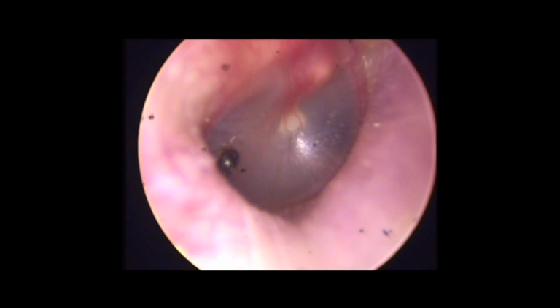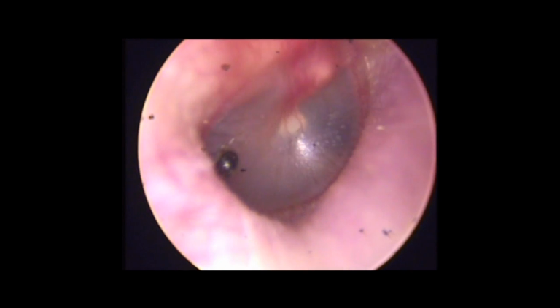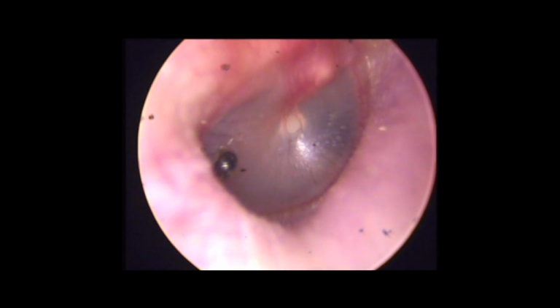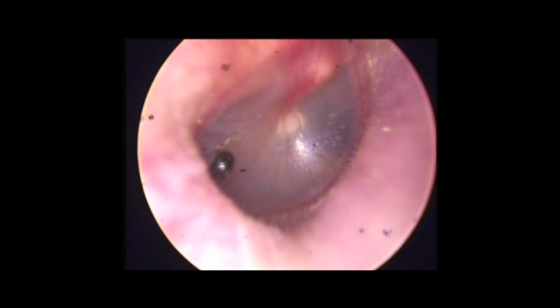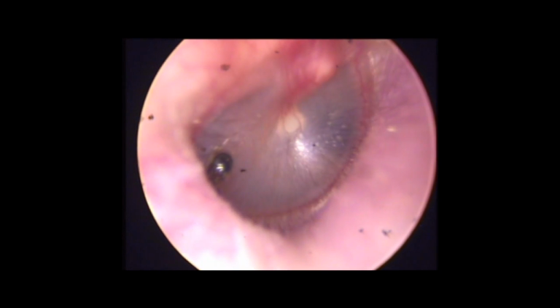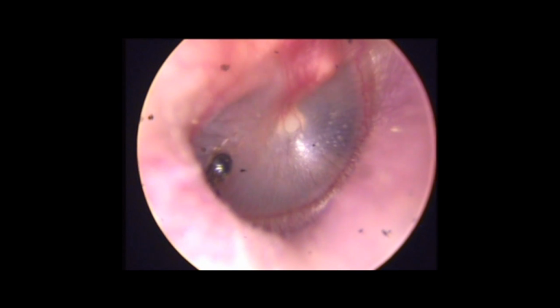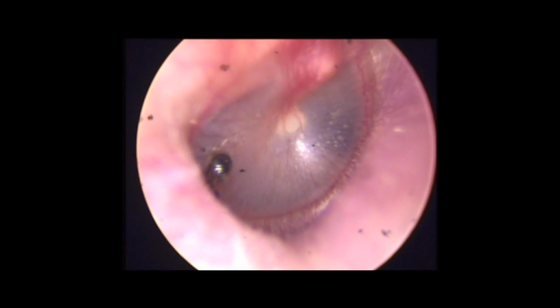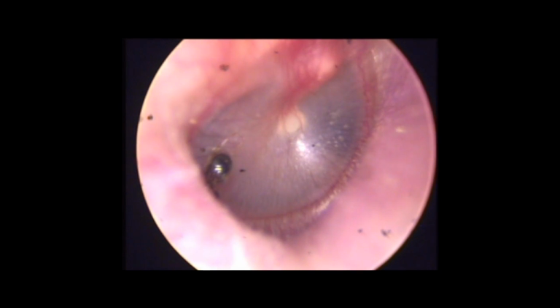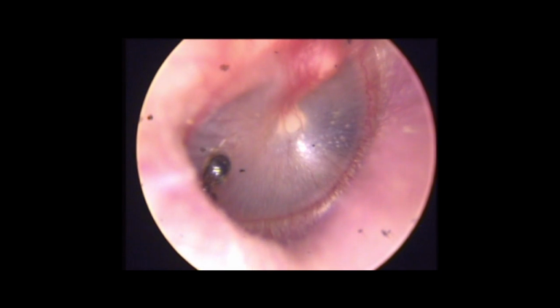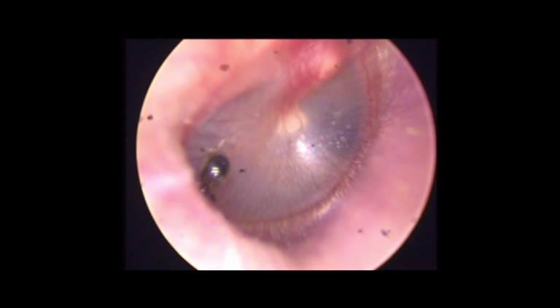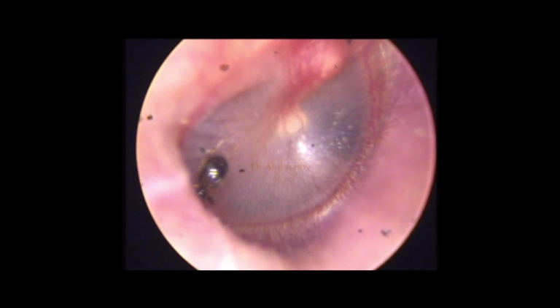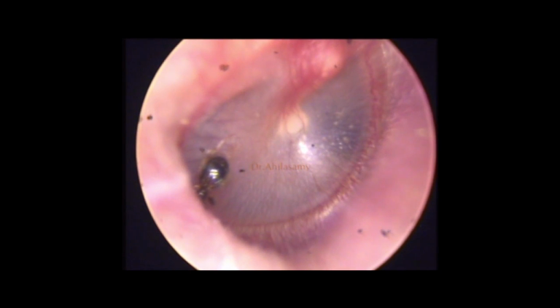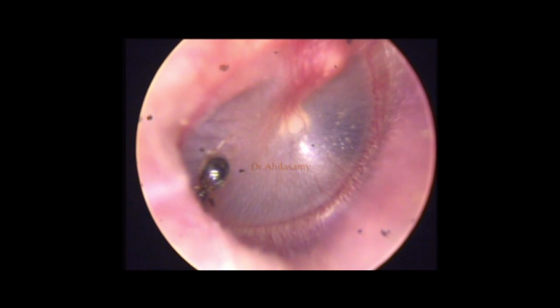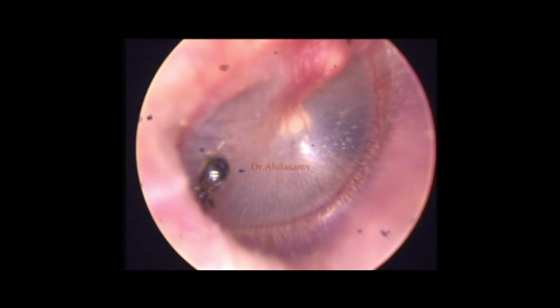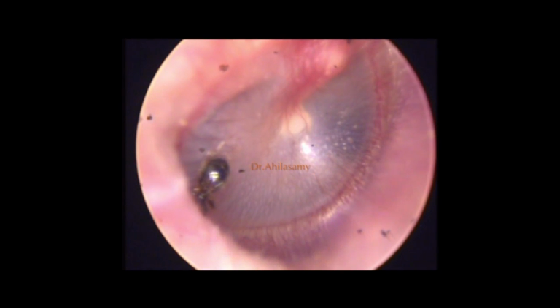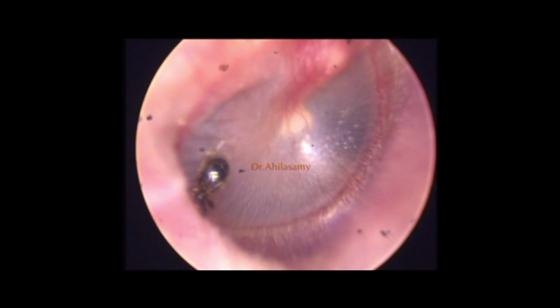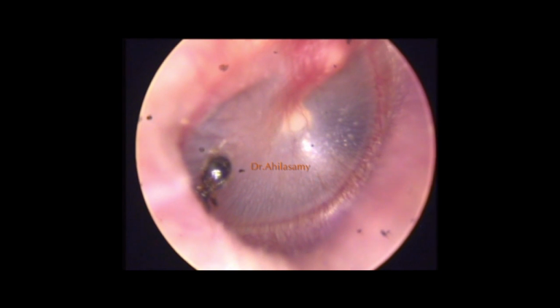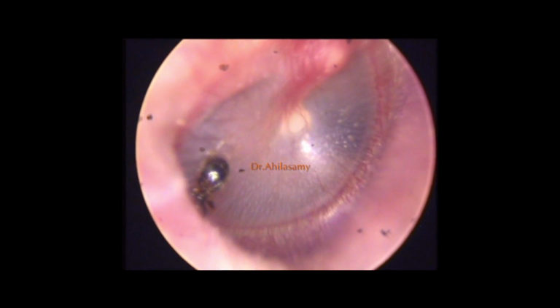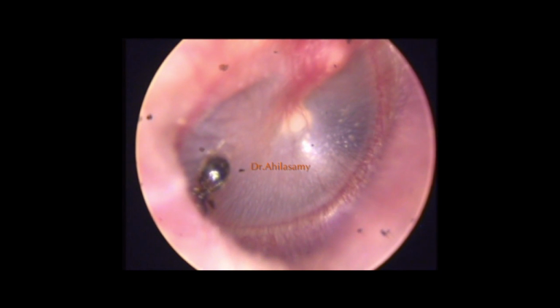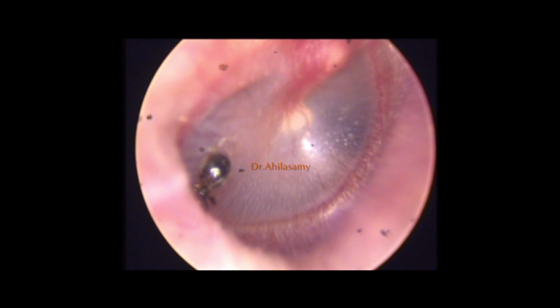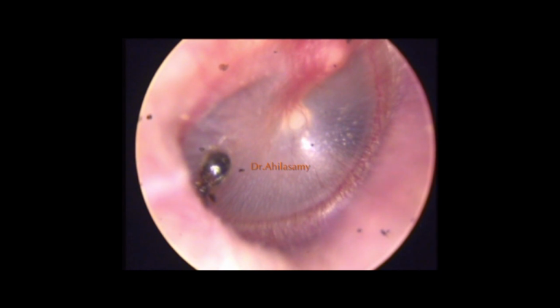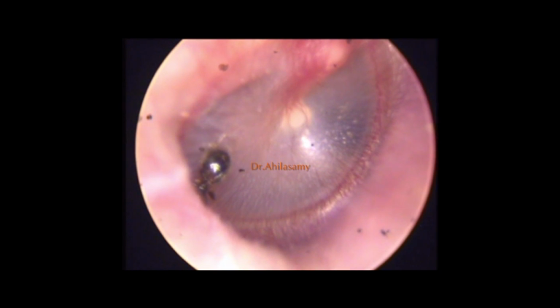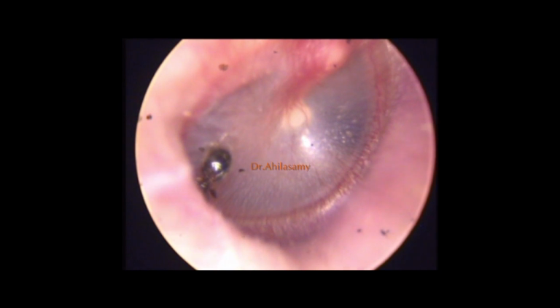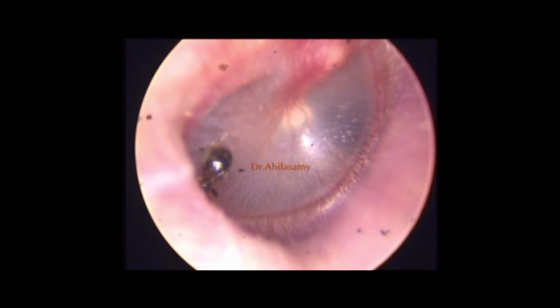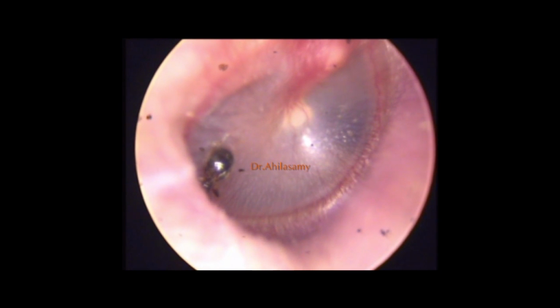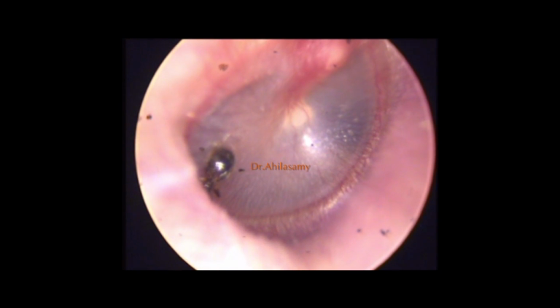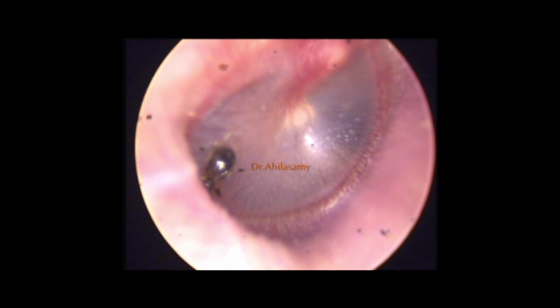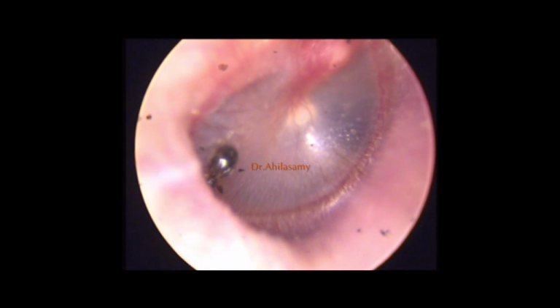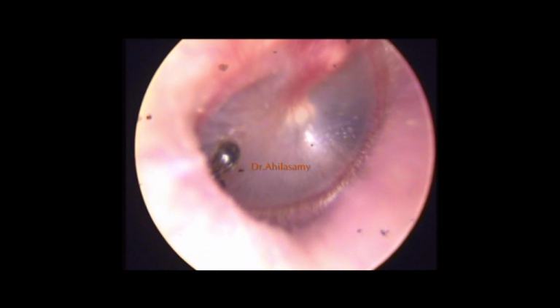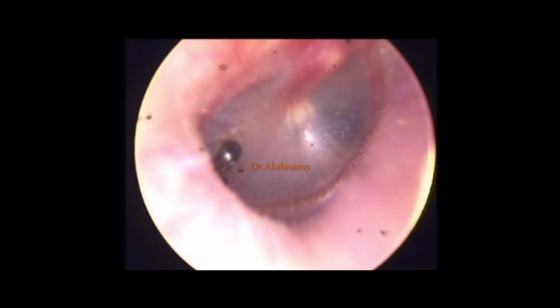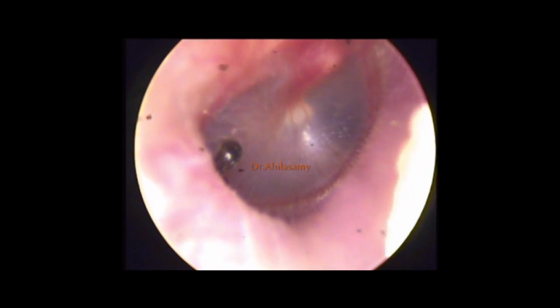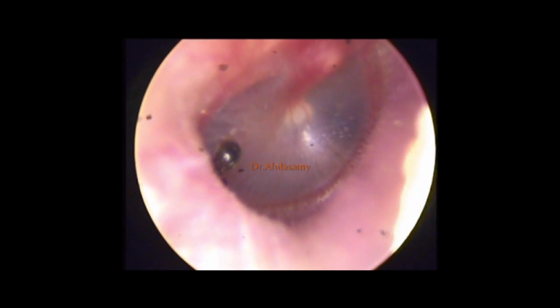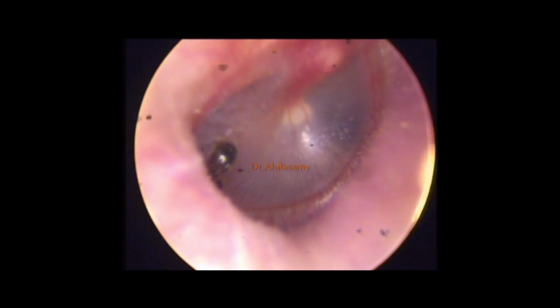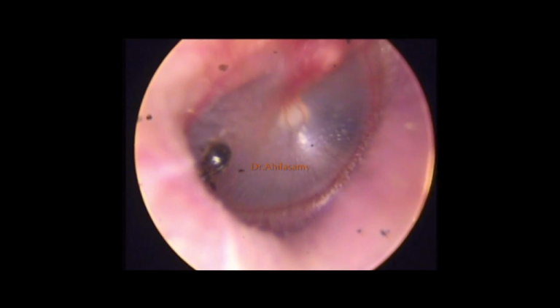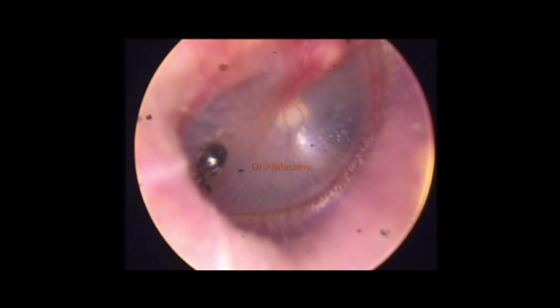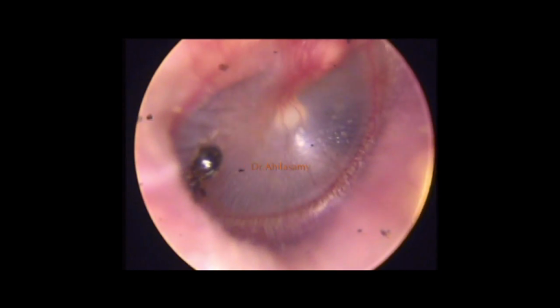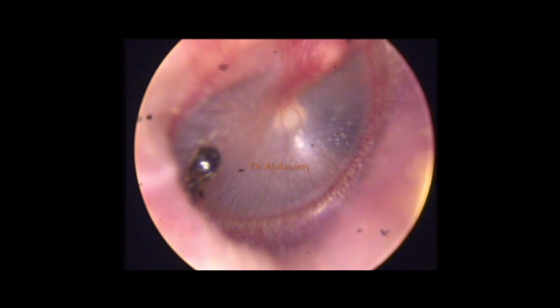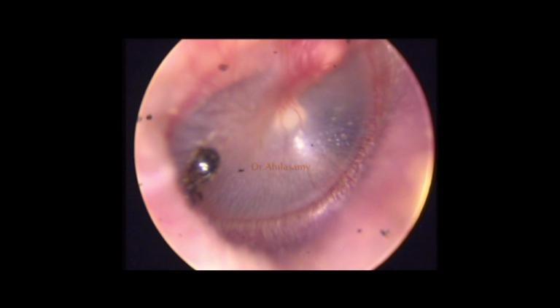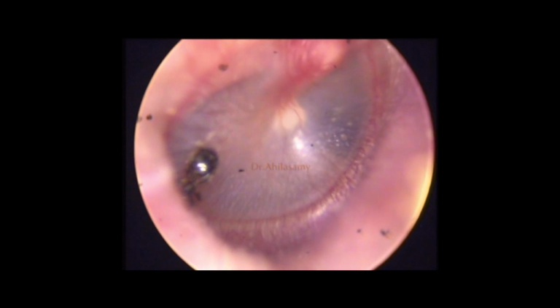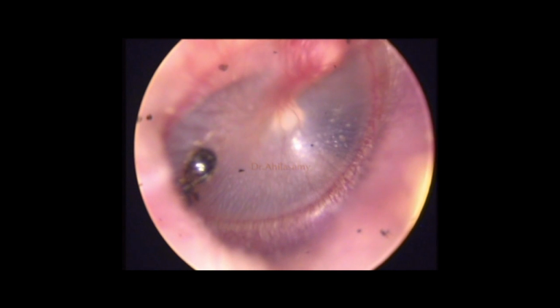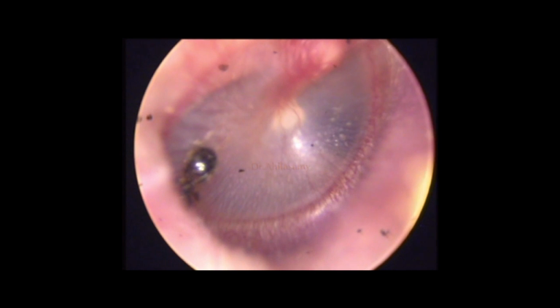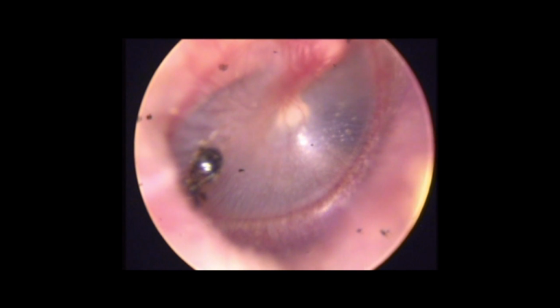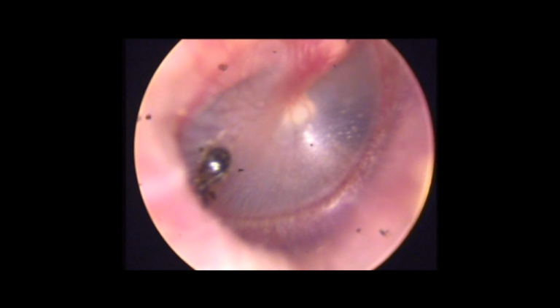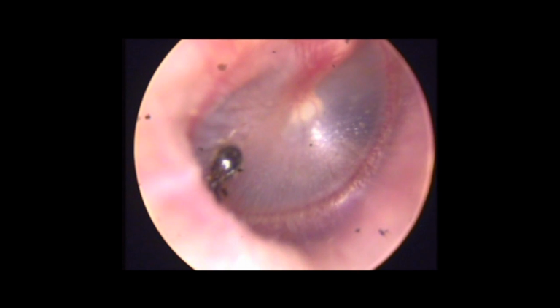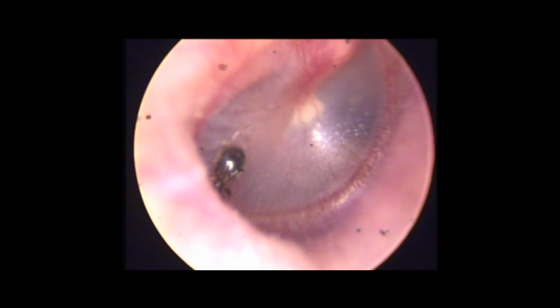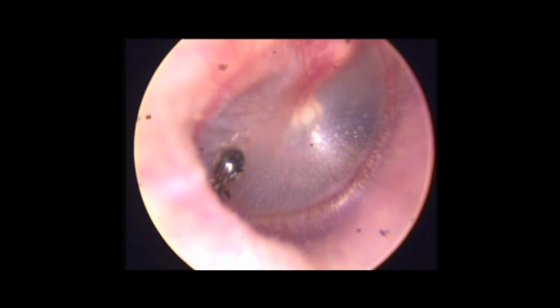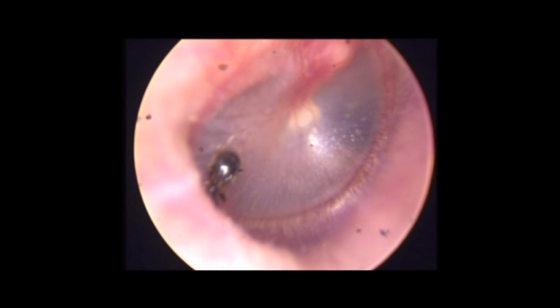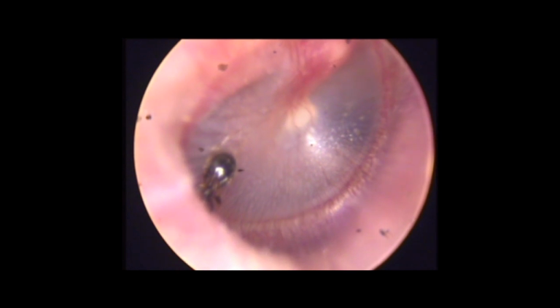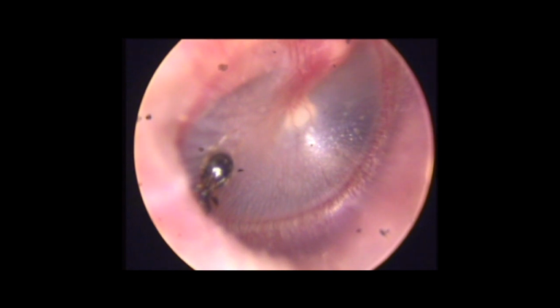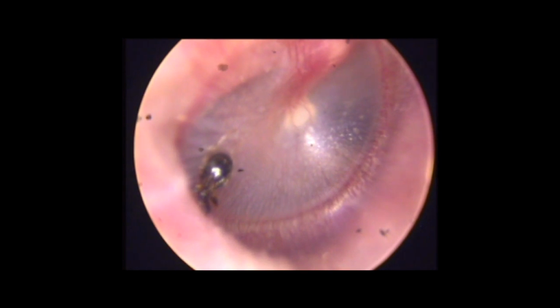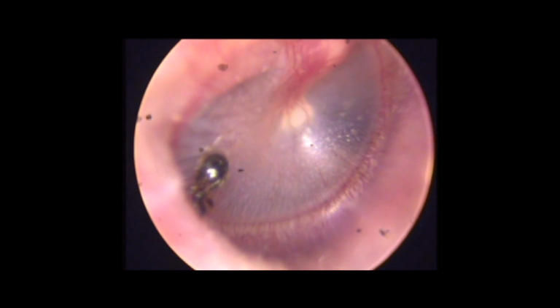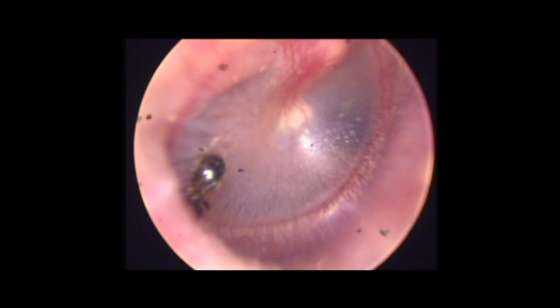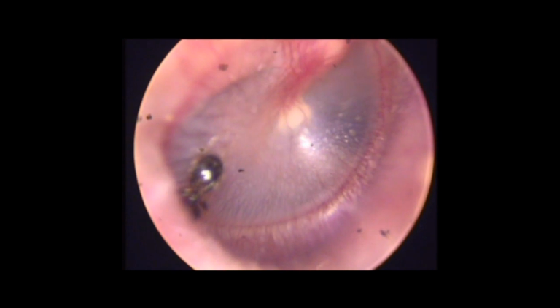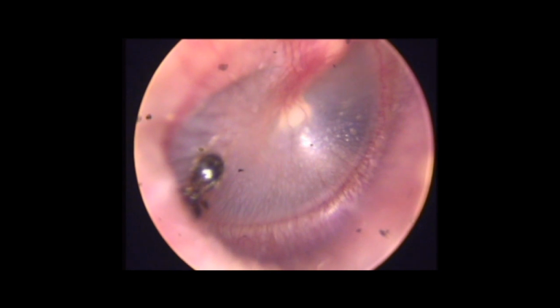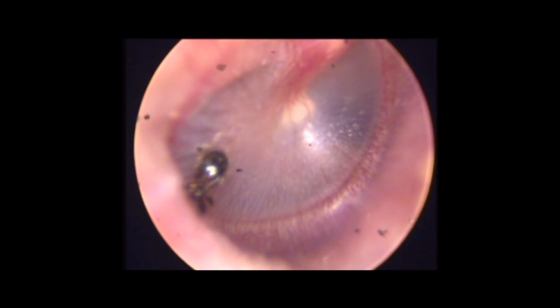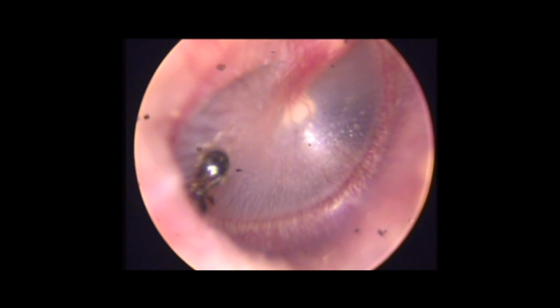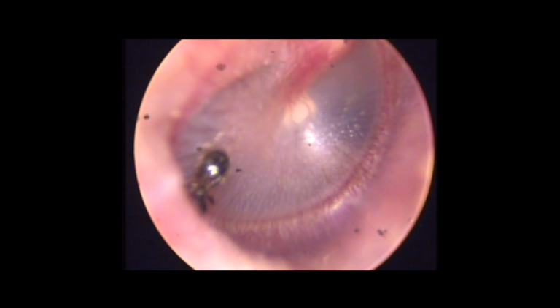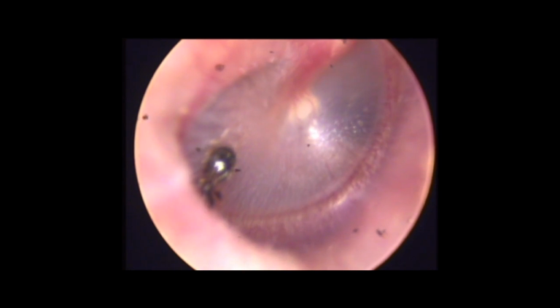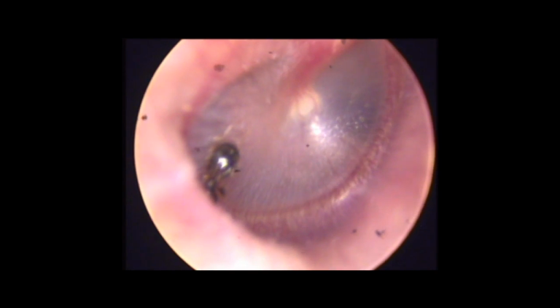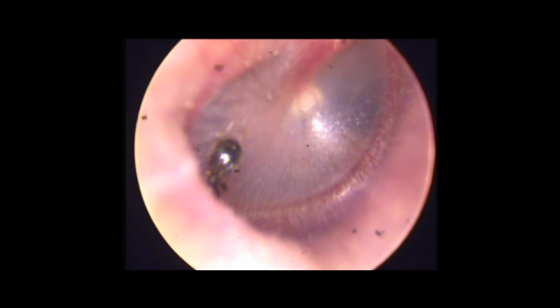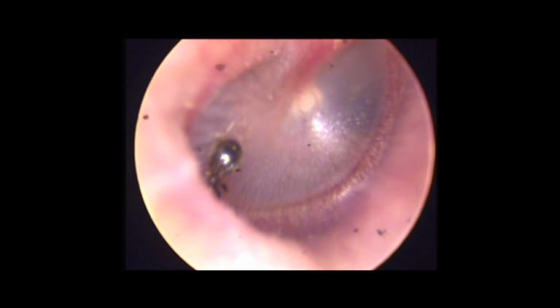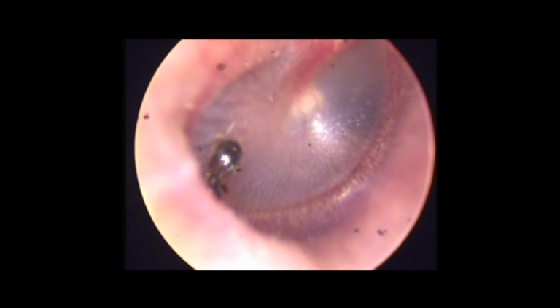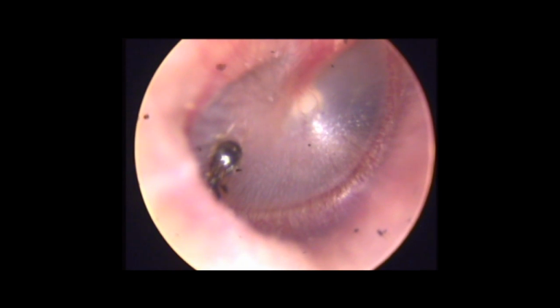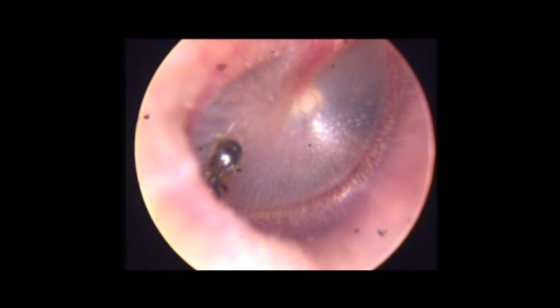In this video, you could see an insect which is biting the ear drum and which is now dead, being removed using suction in the ENT OPD.